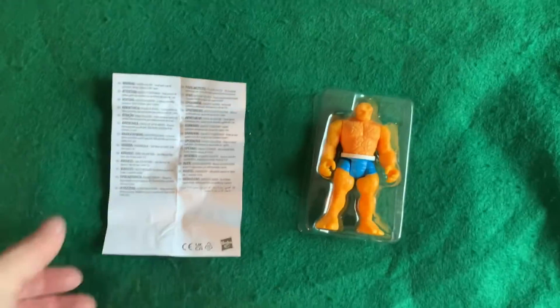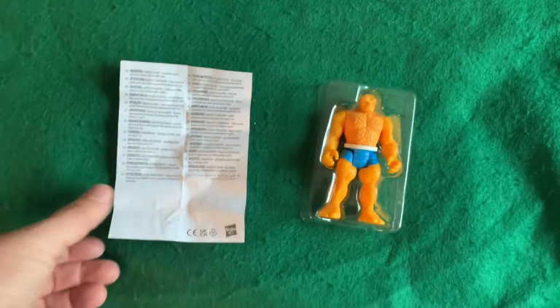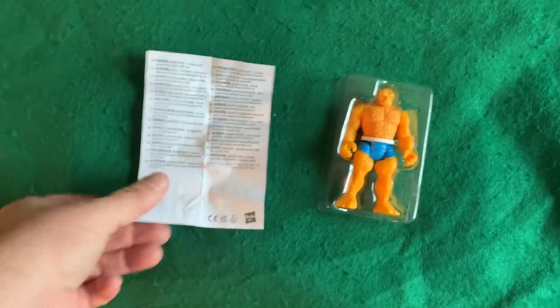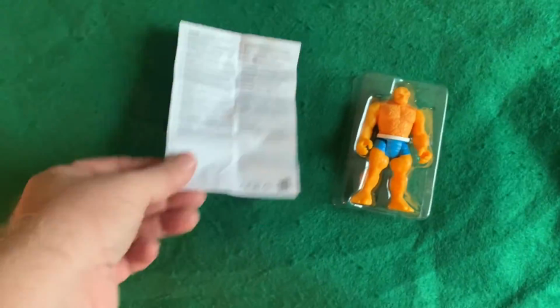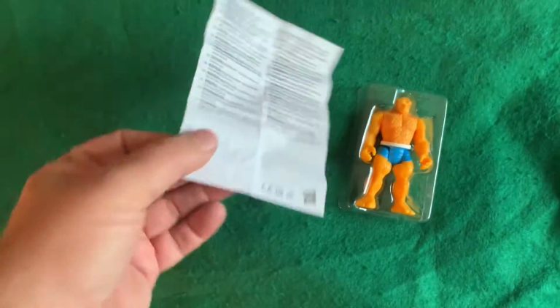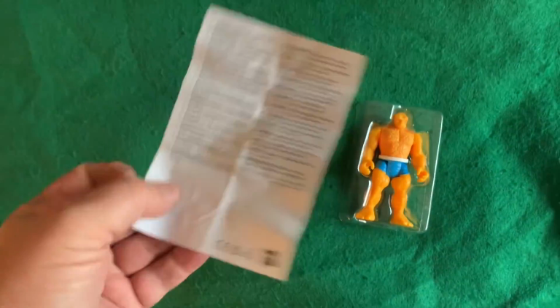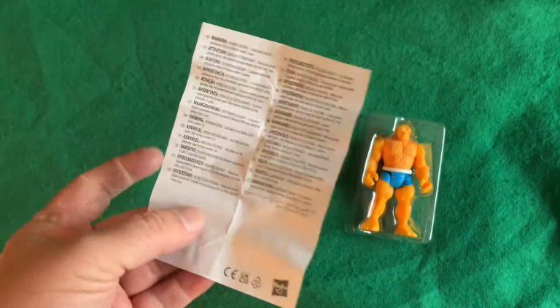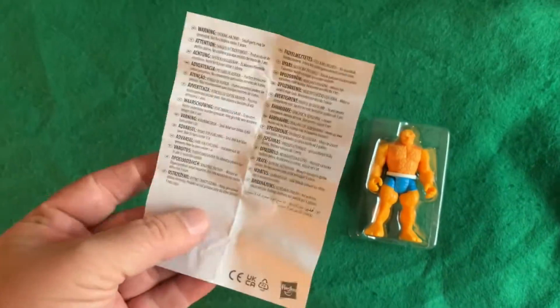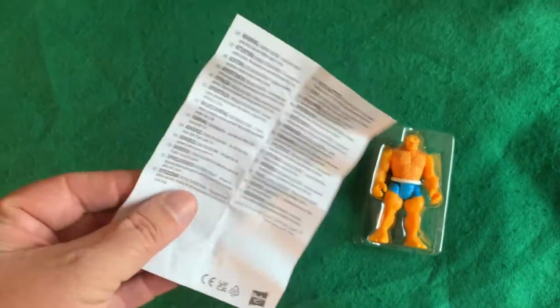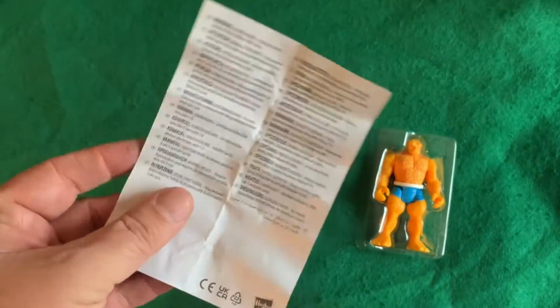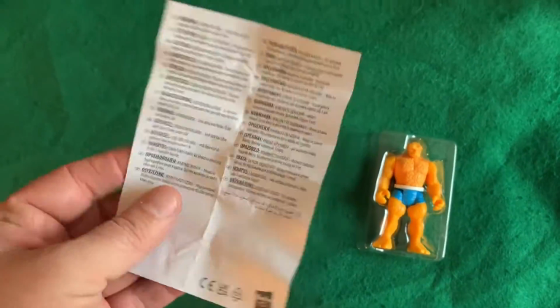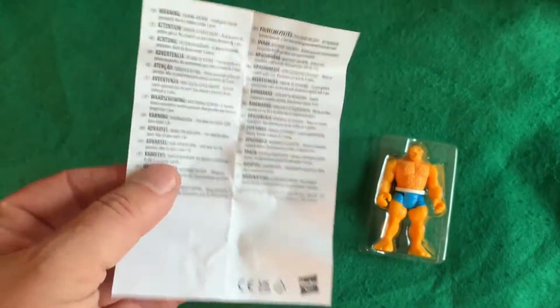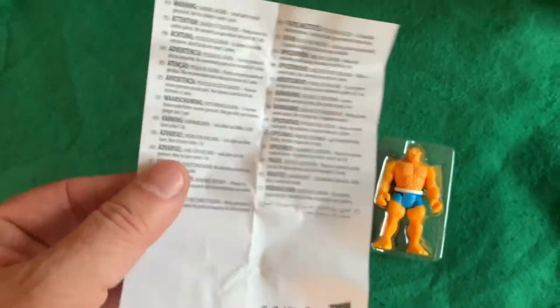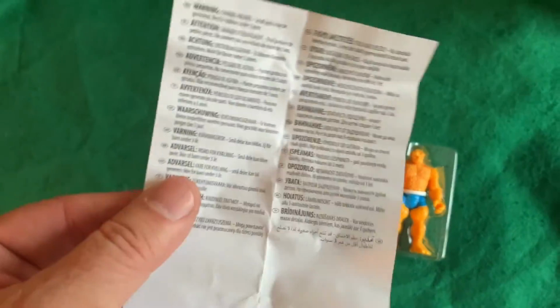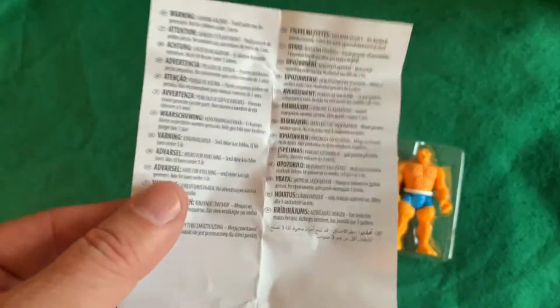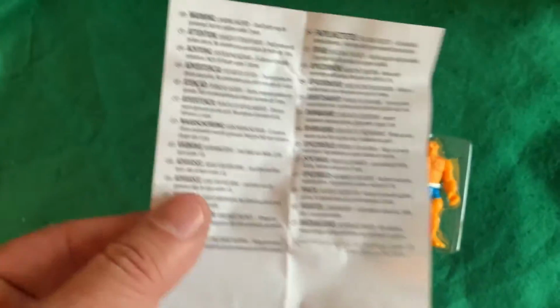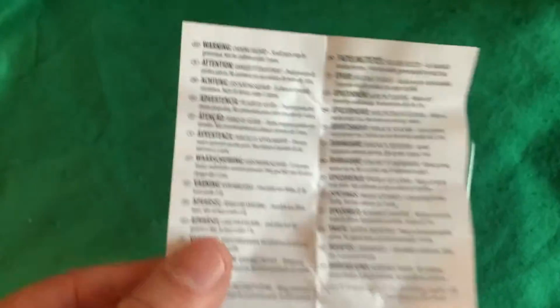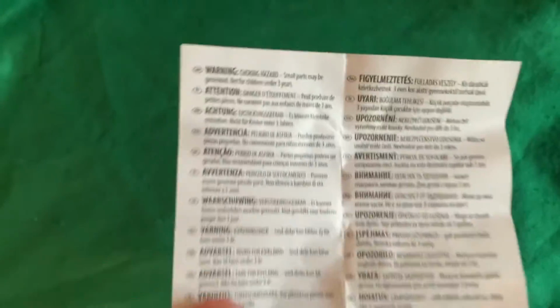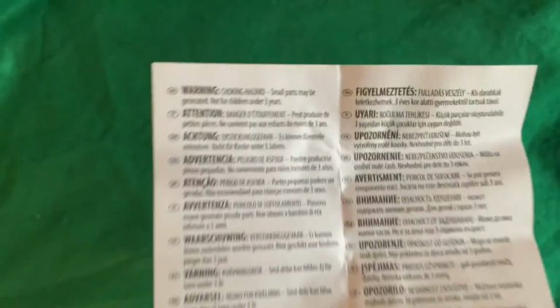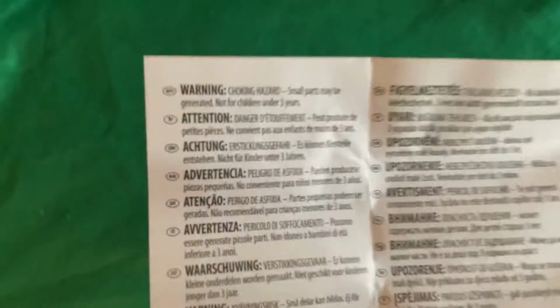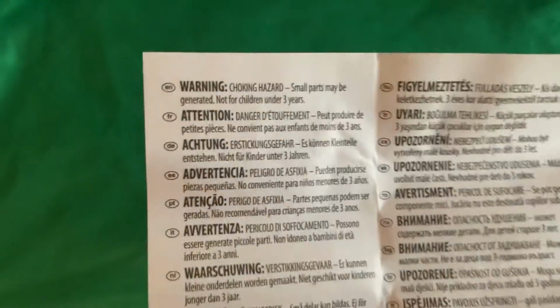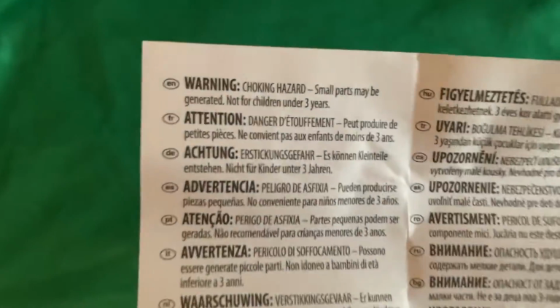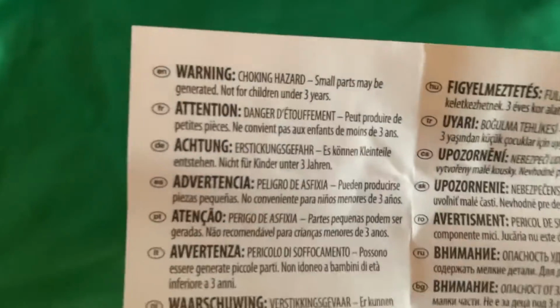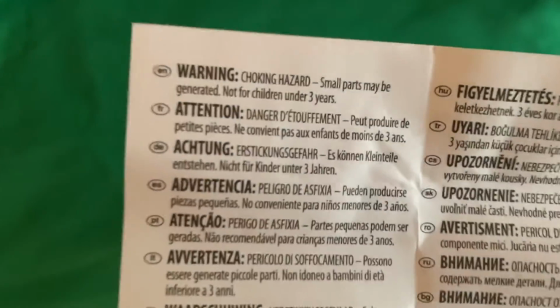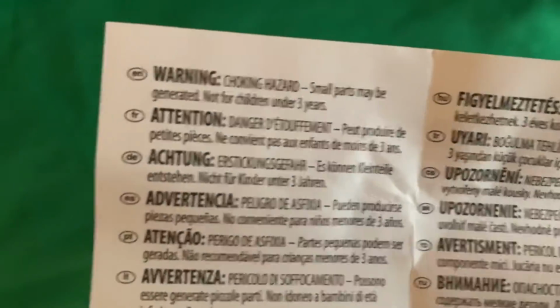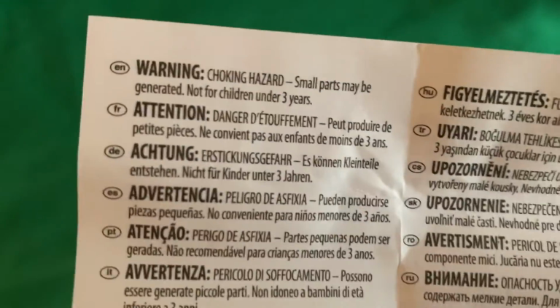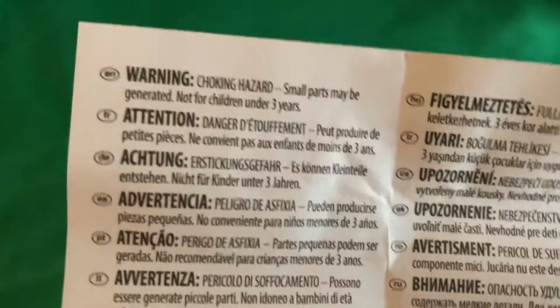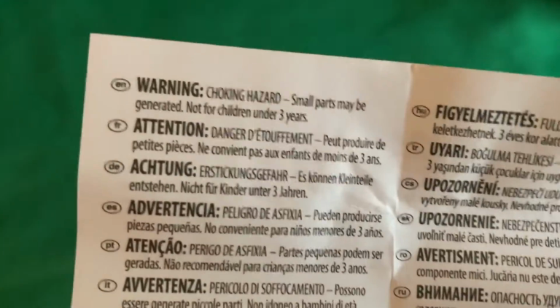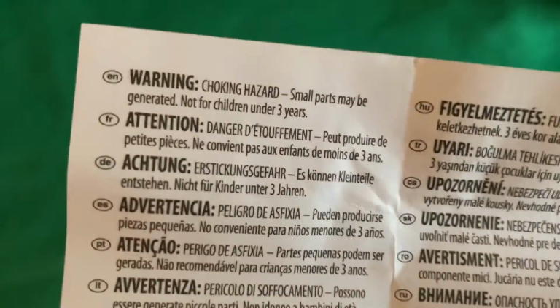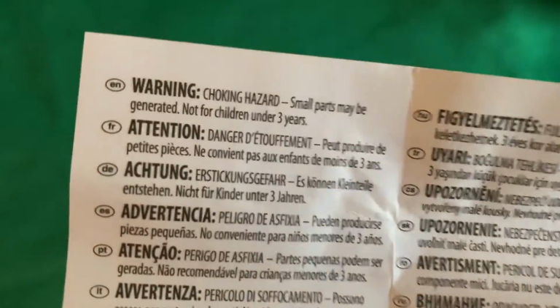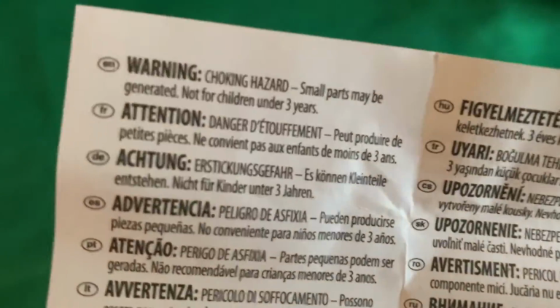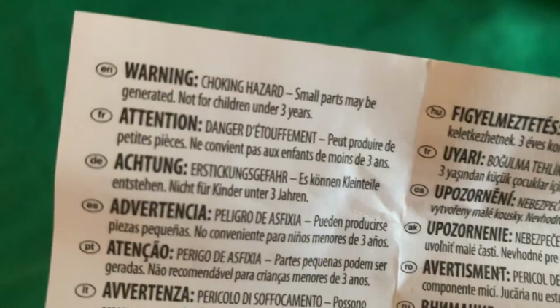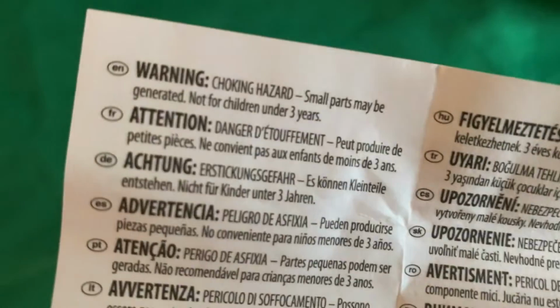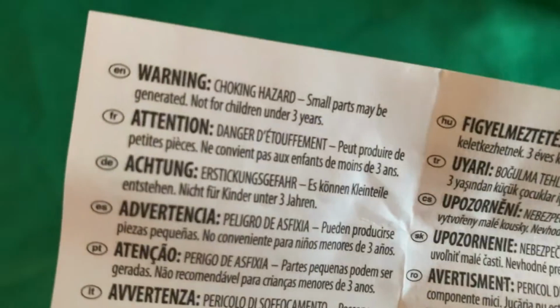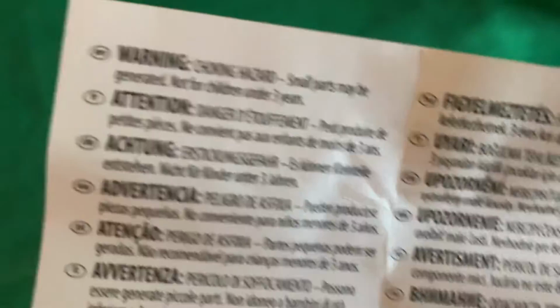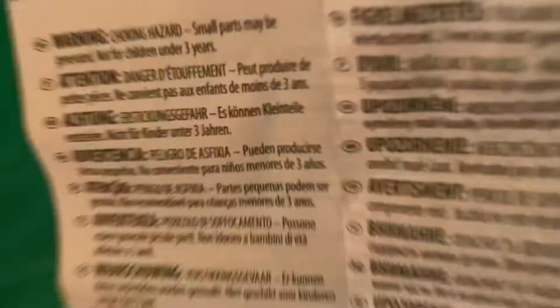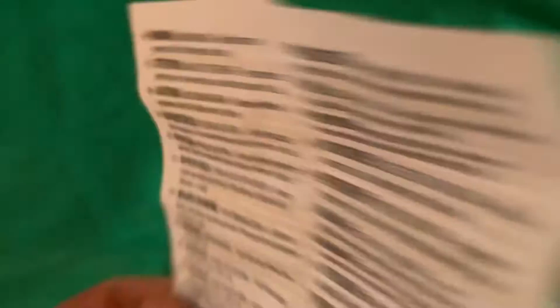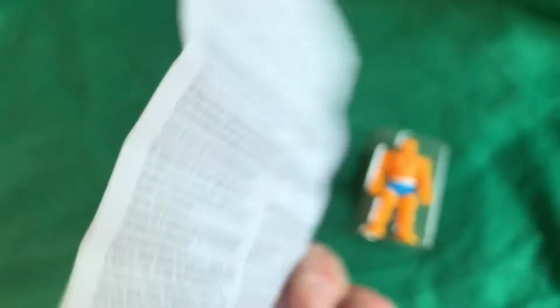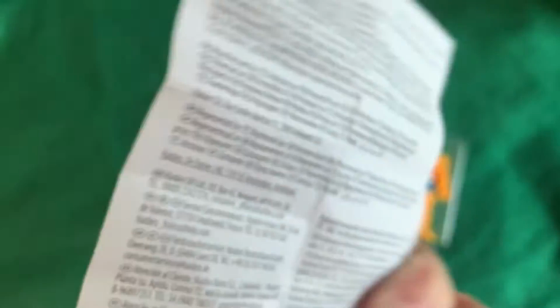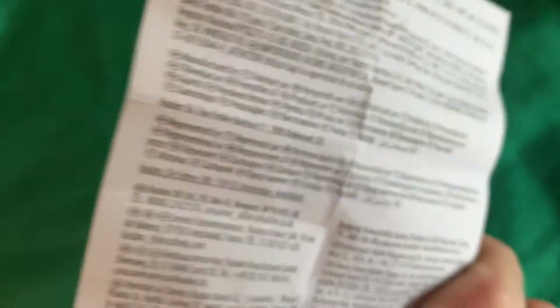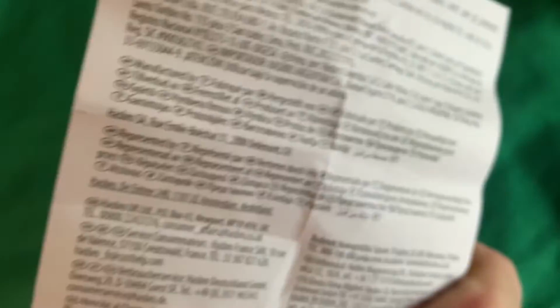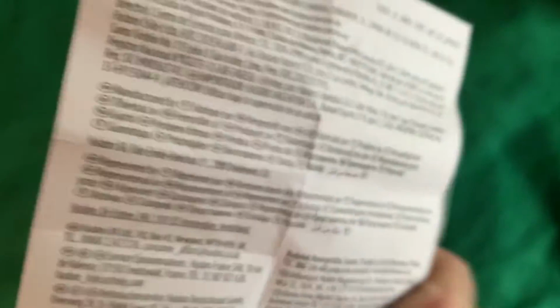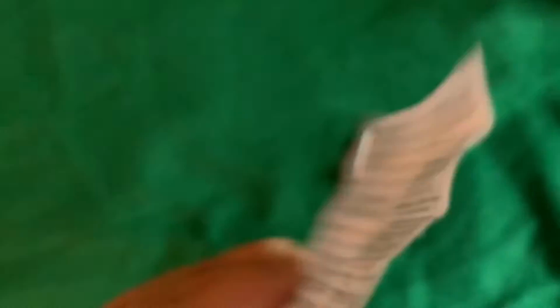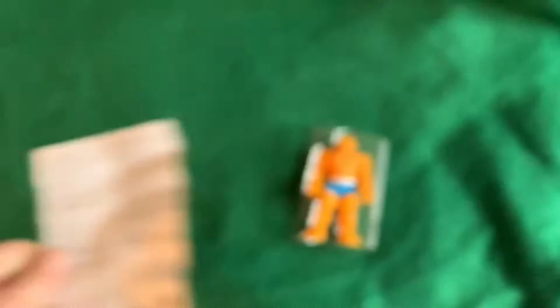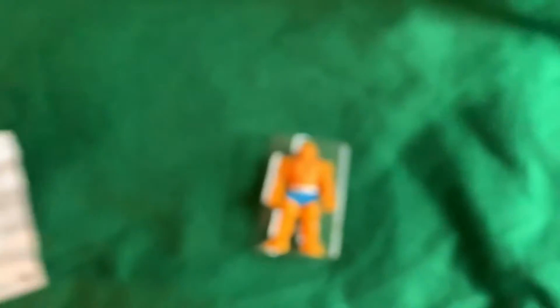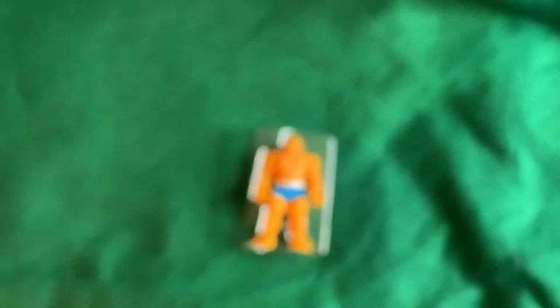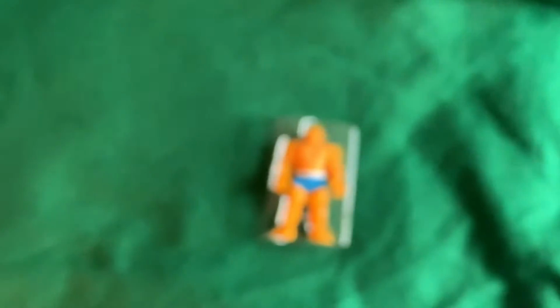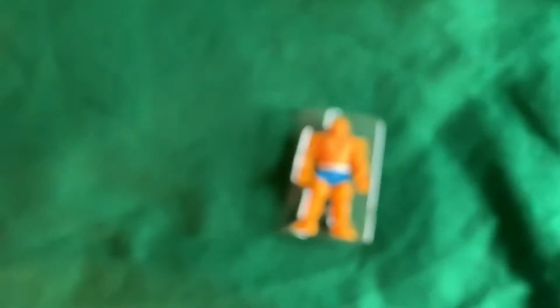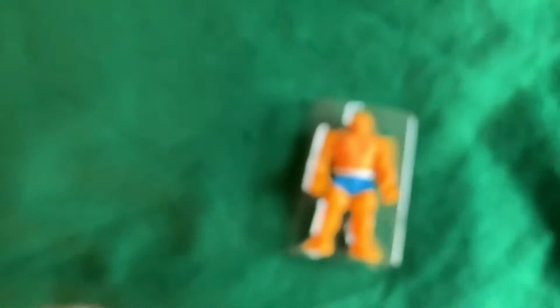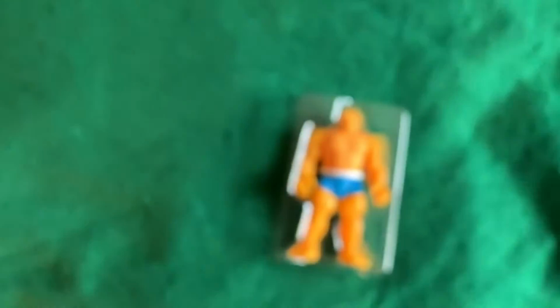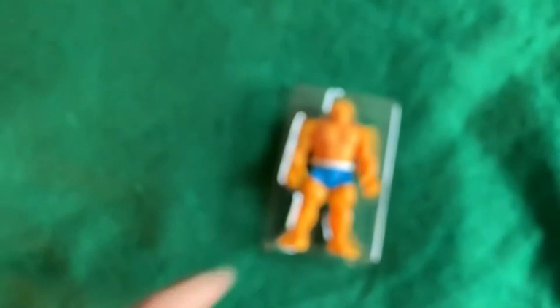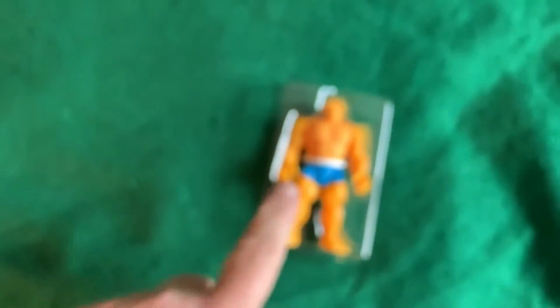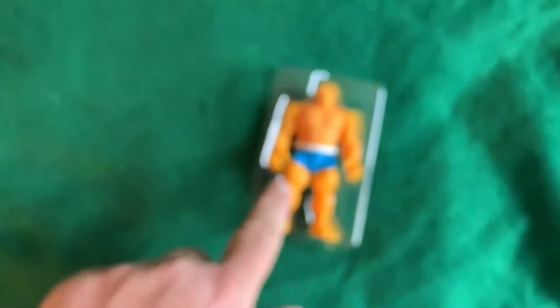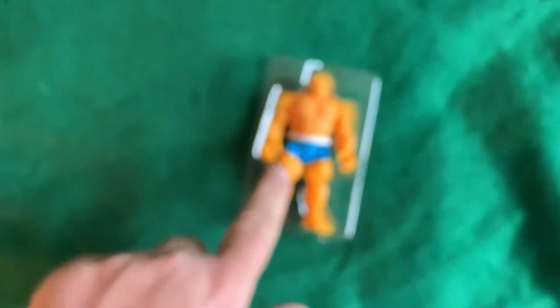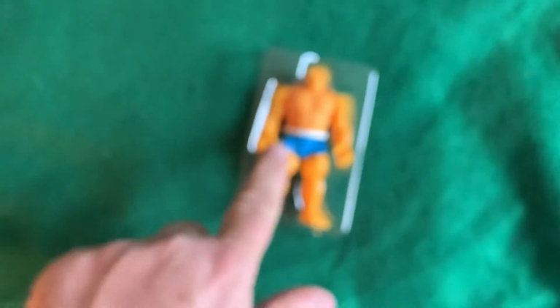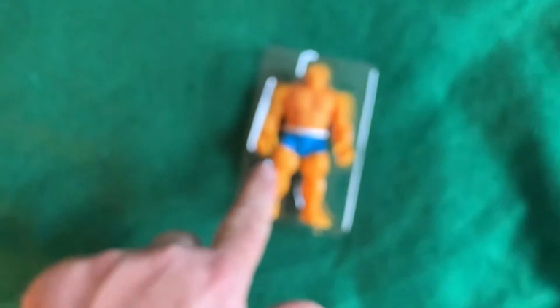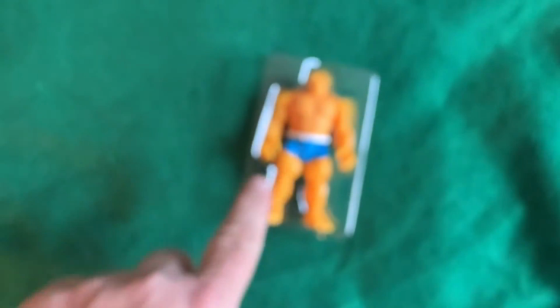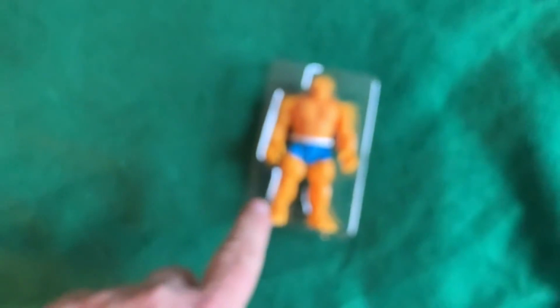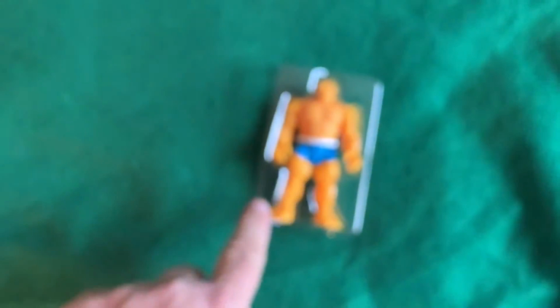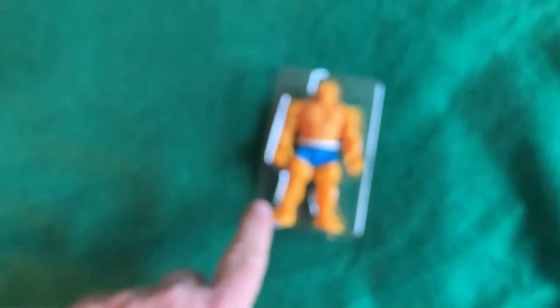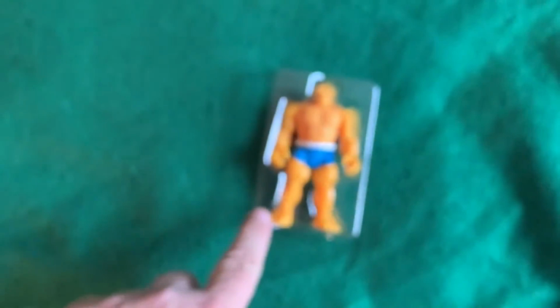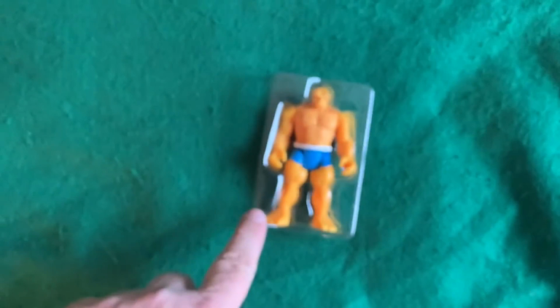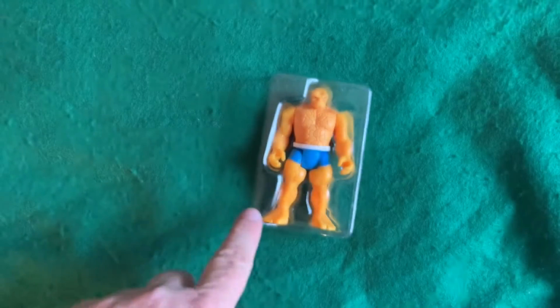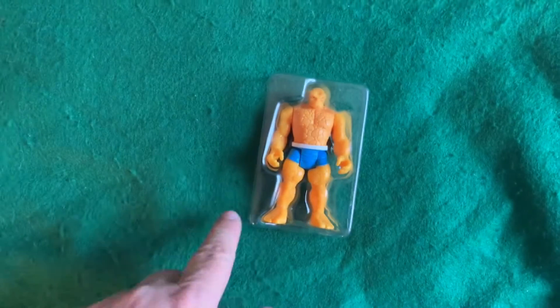You get this in here — just all different languages, basically just says choking hazard for children under three. Has this little clamshell inside.